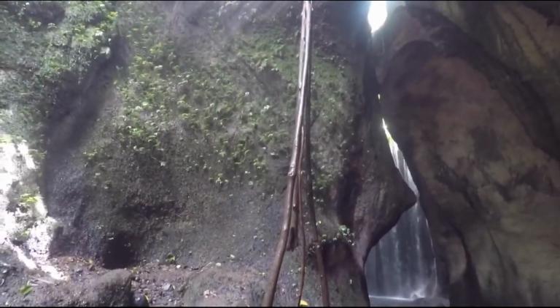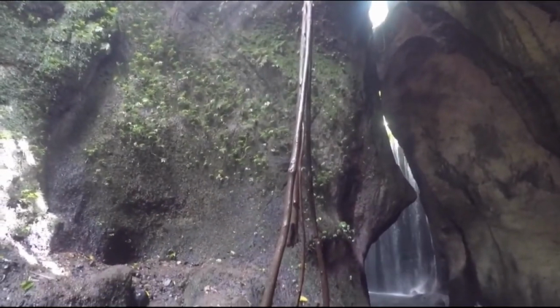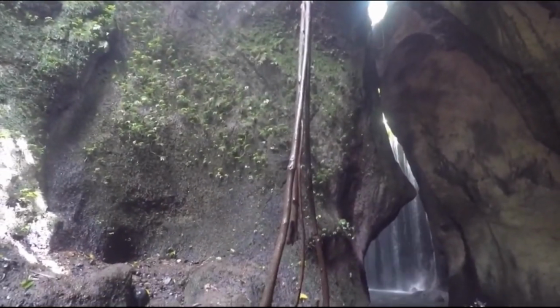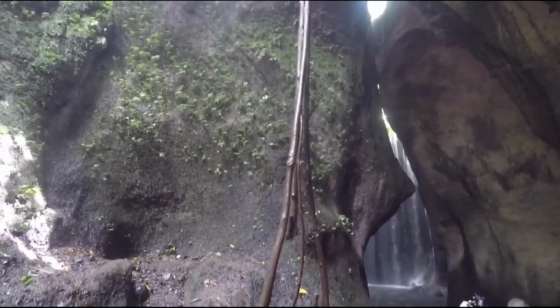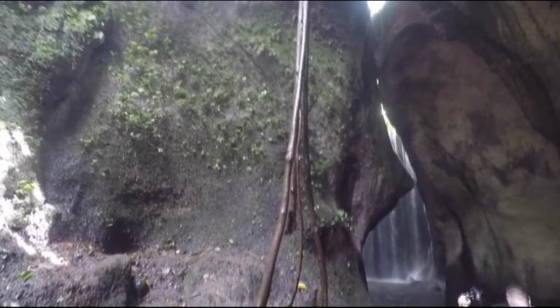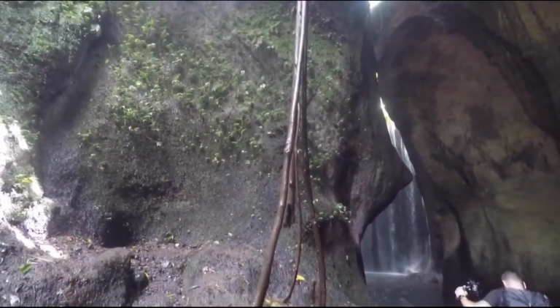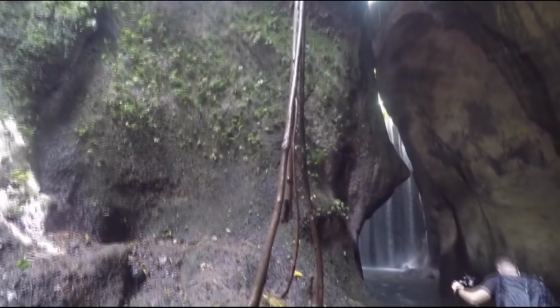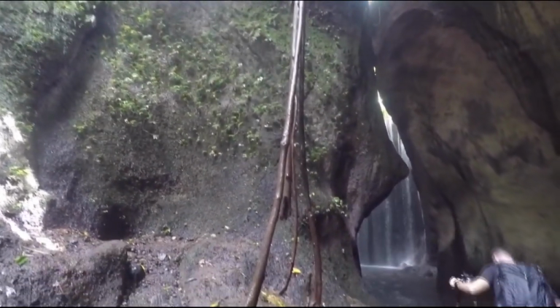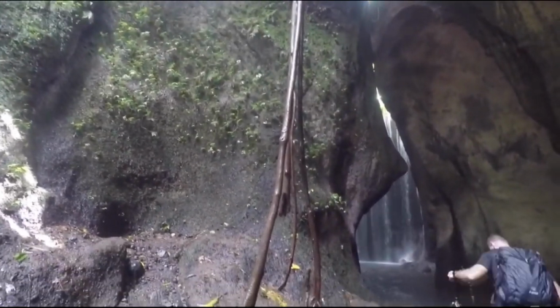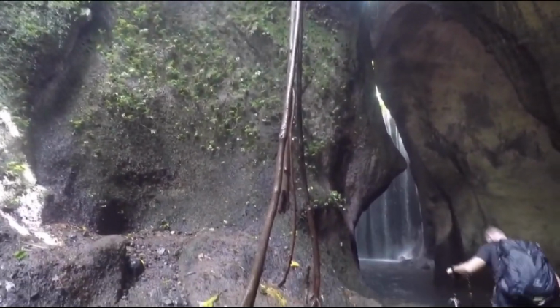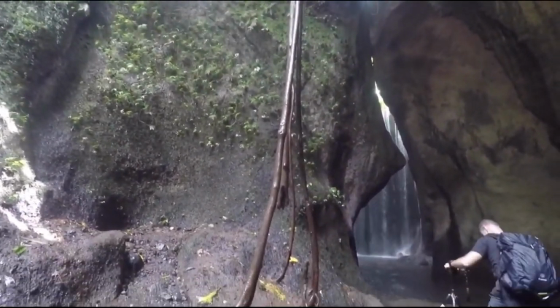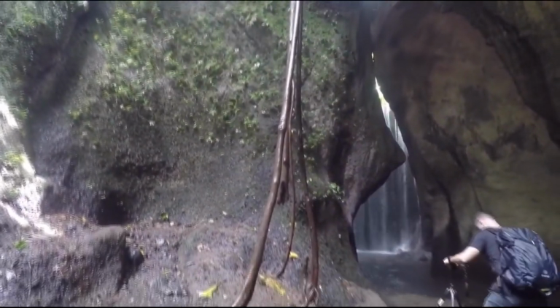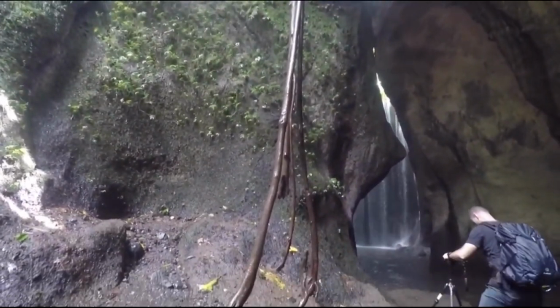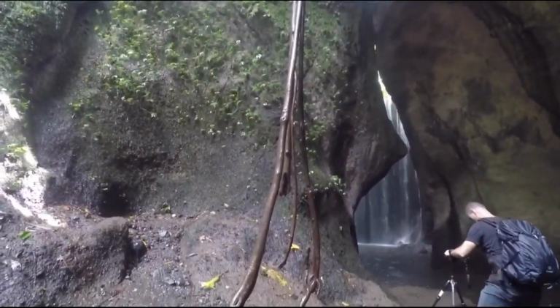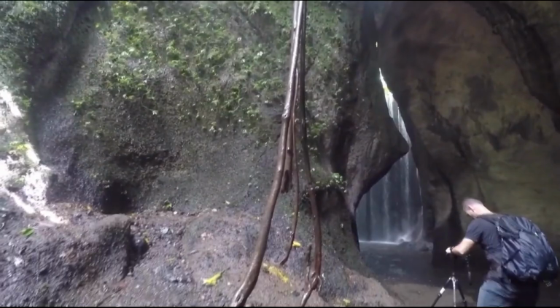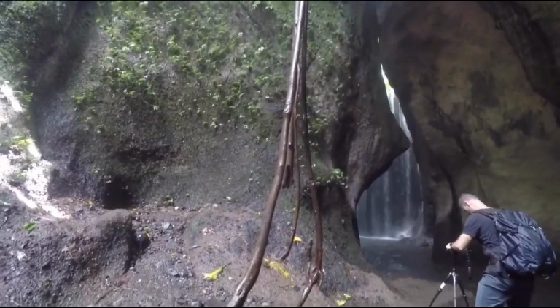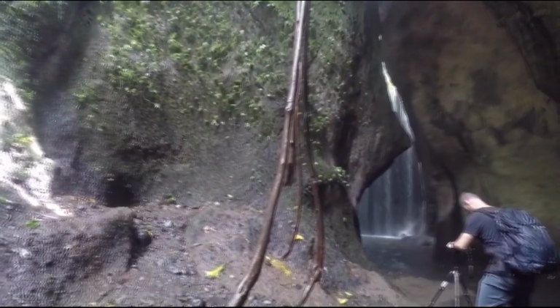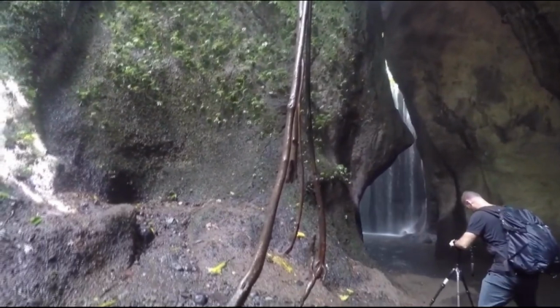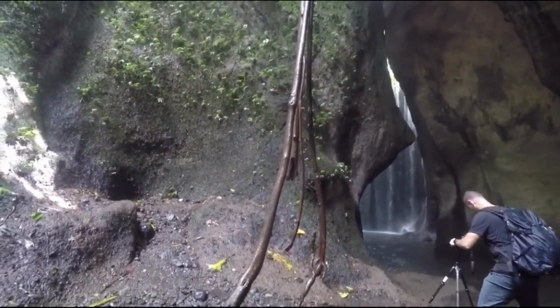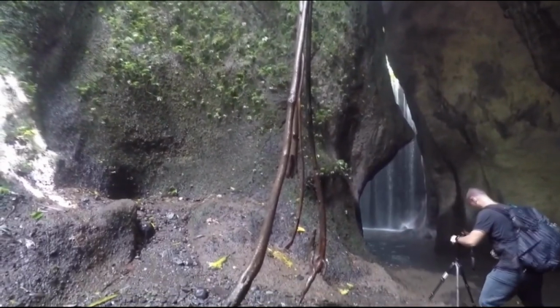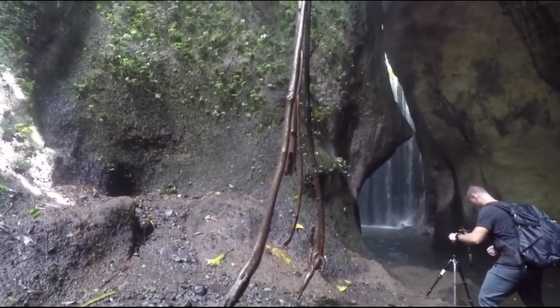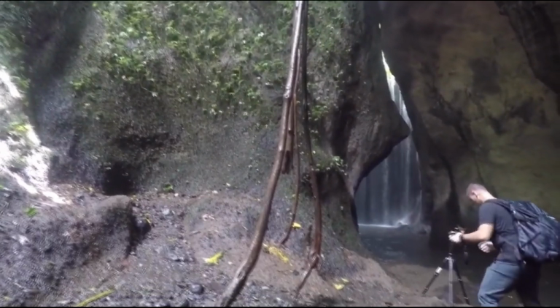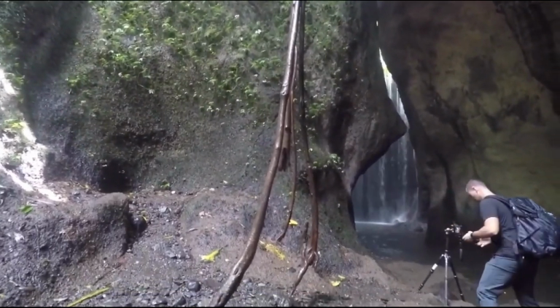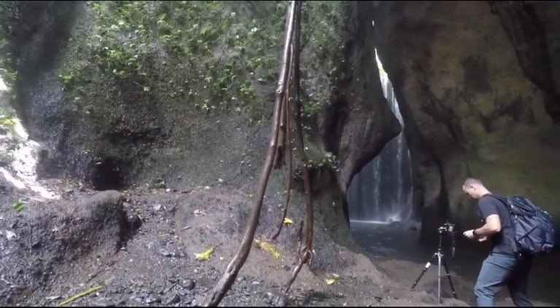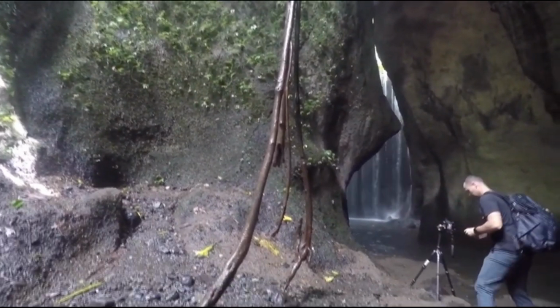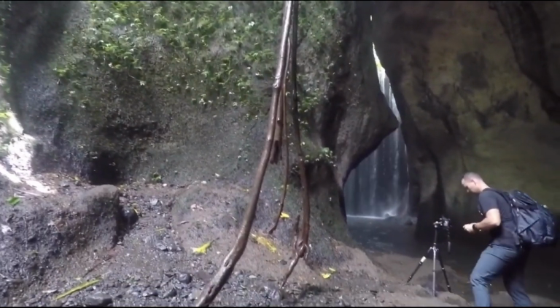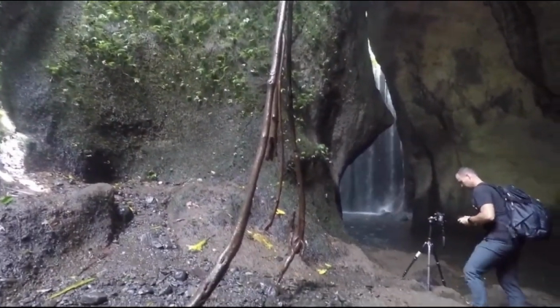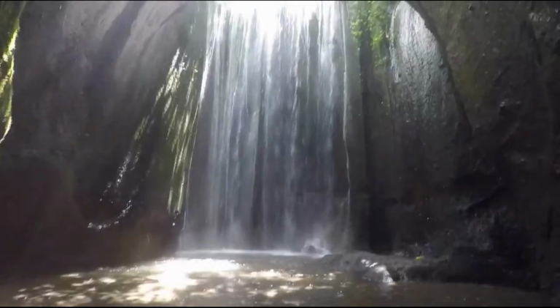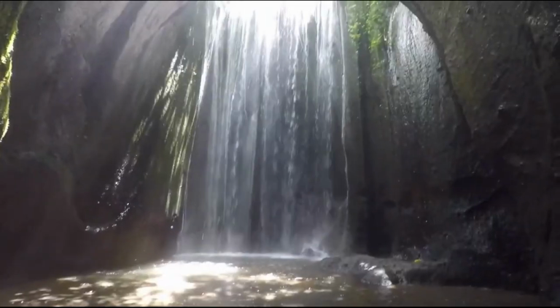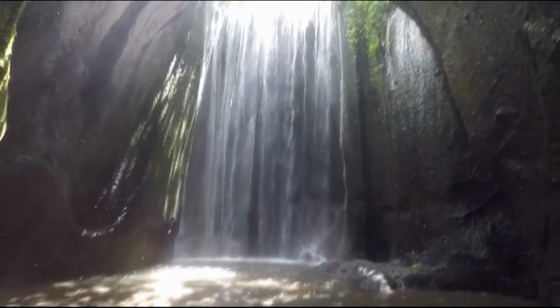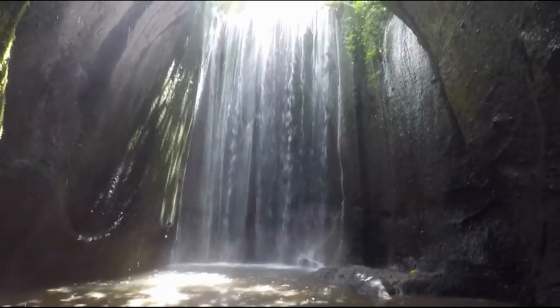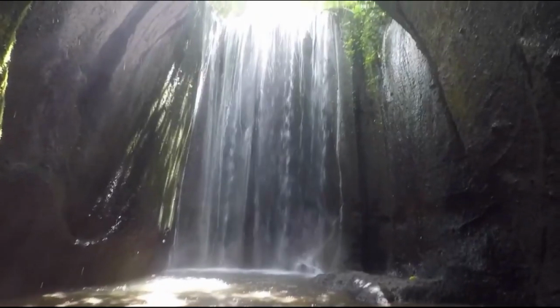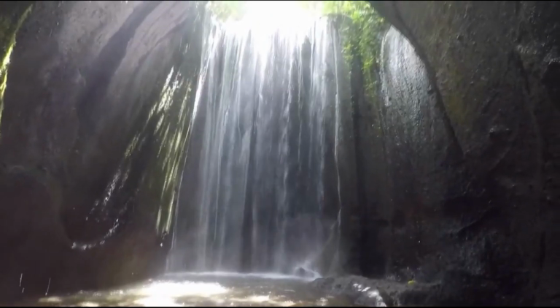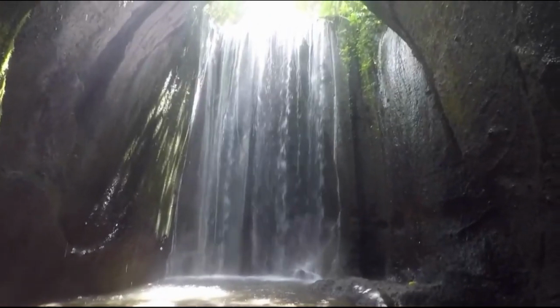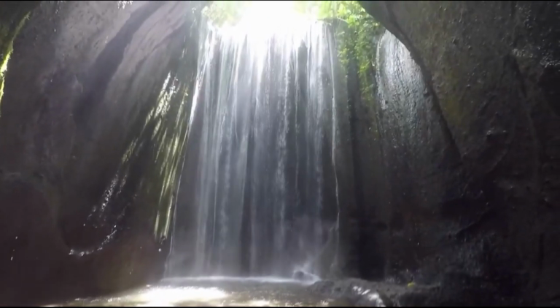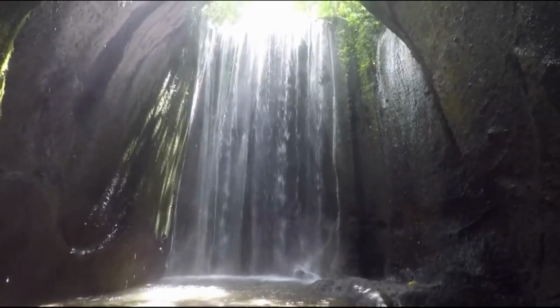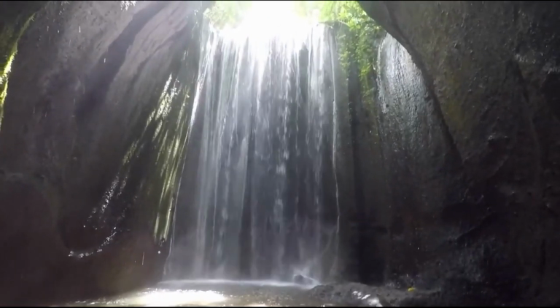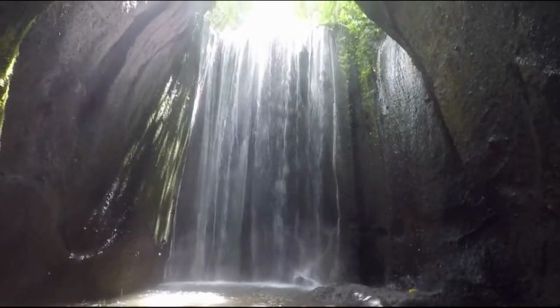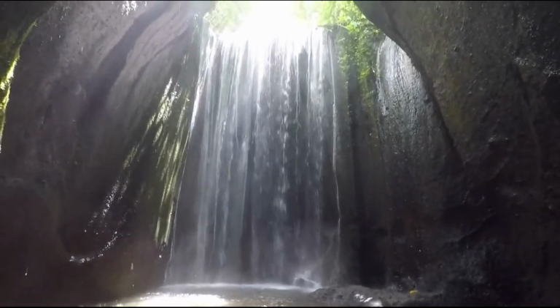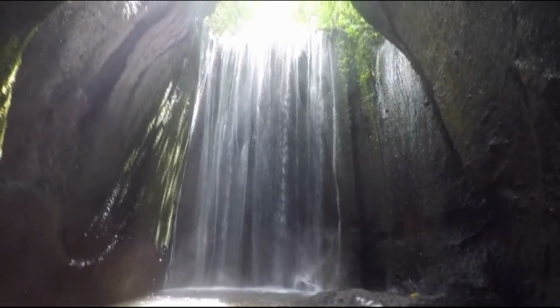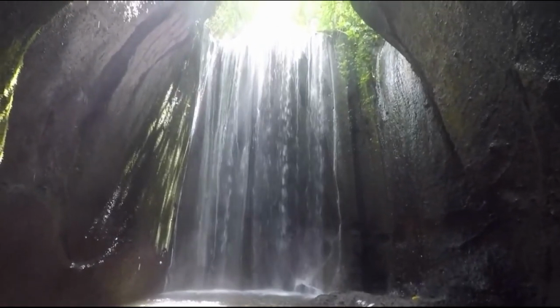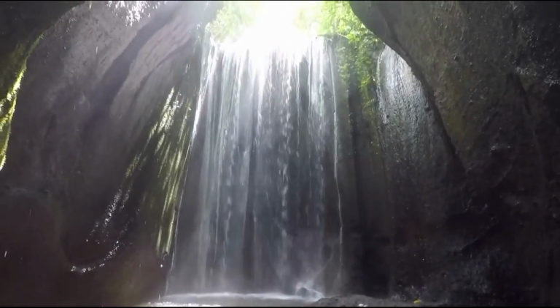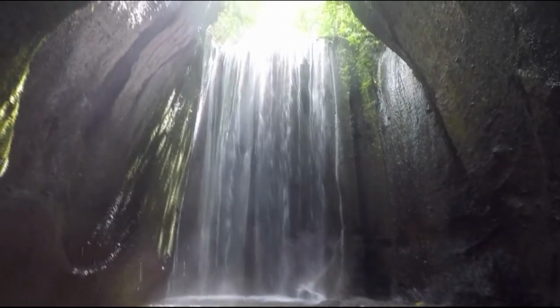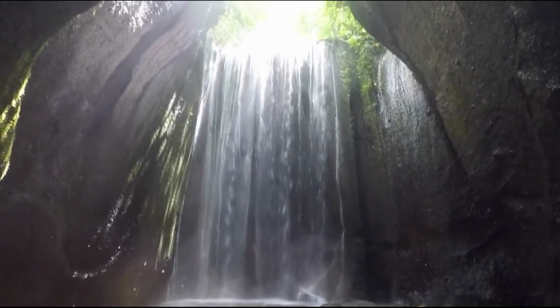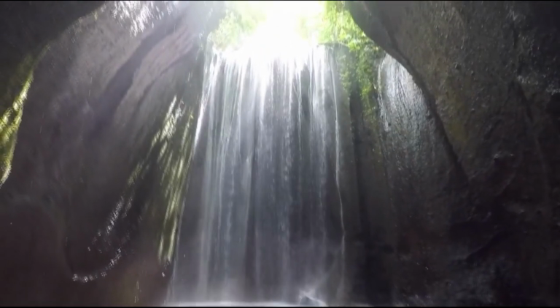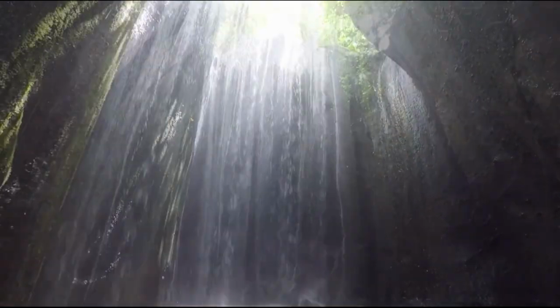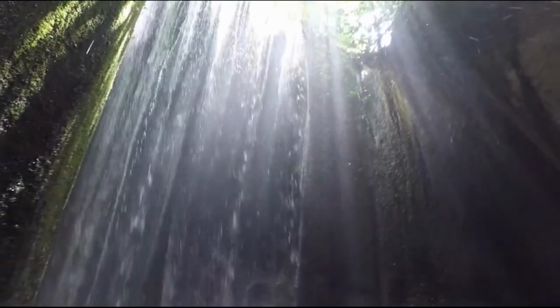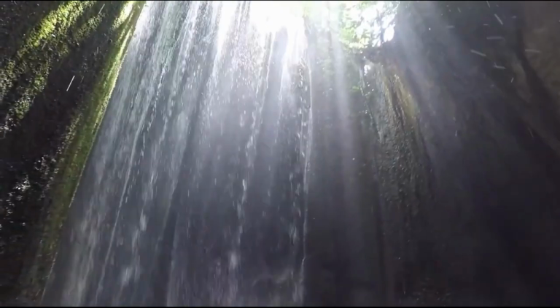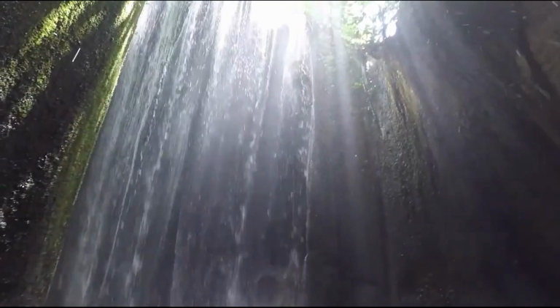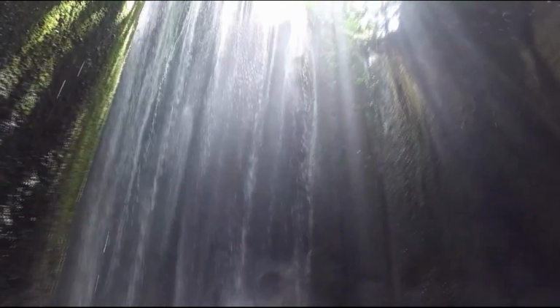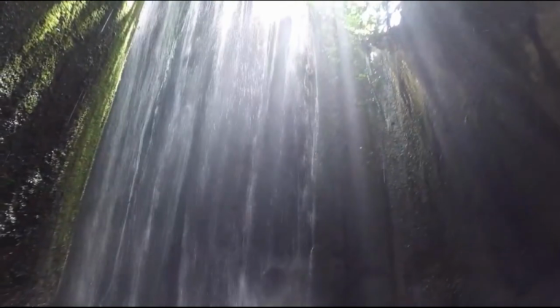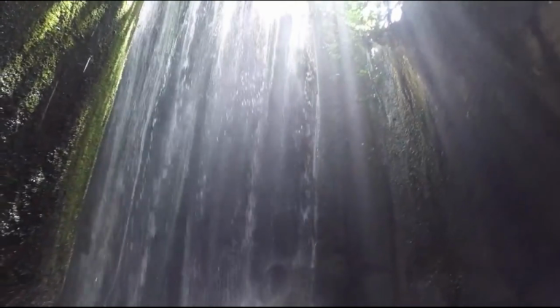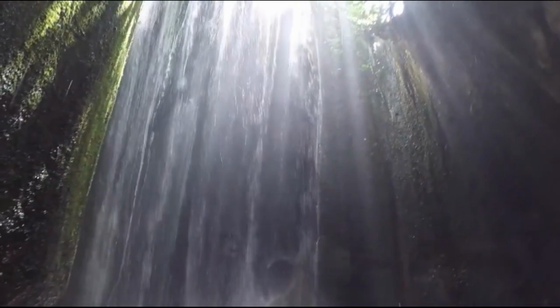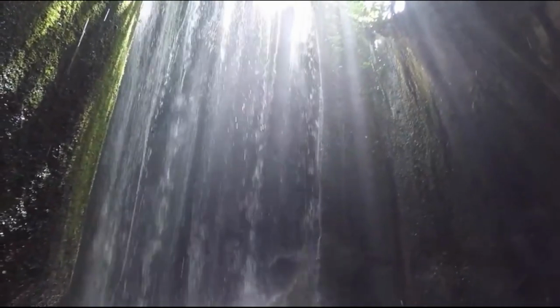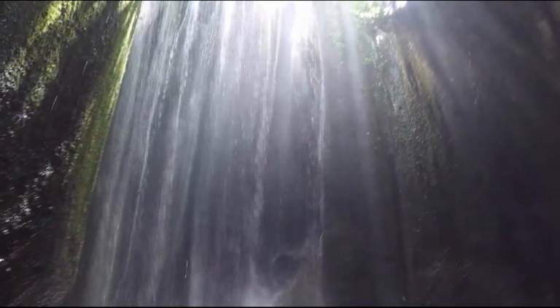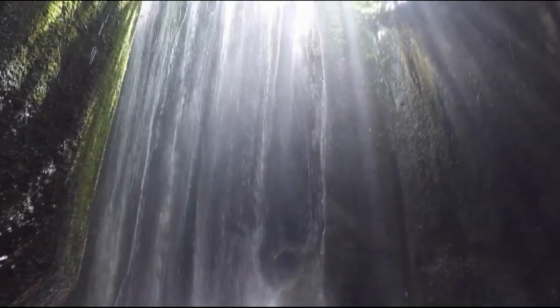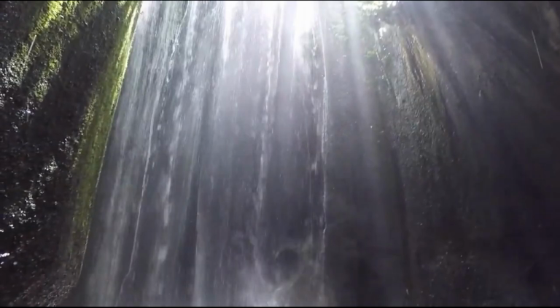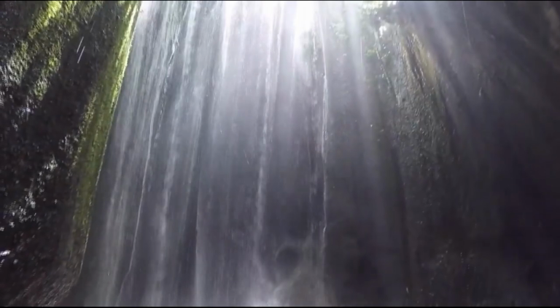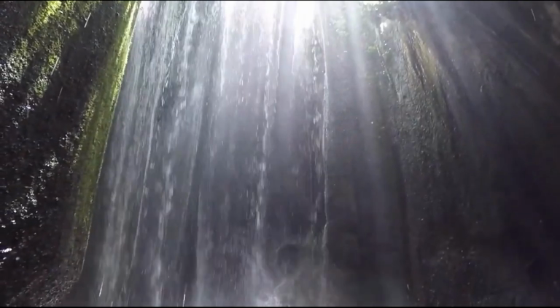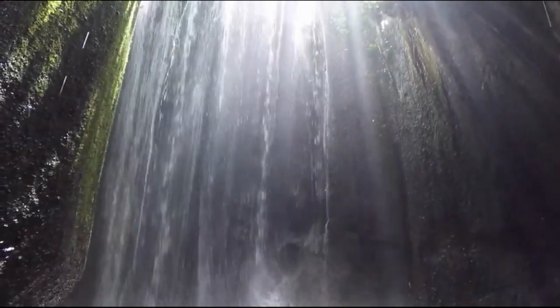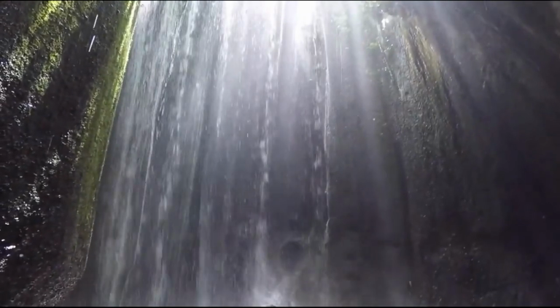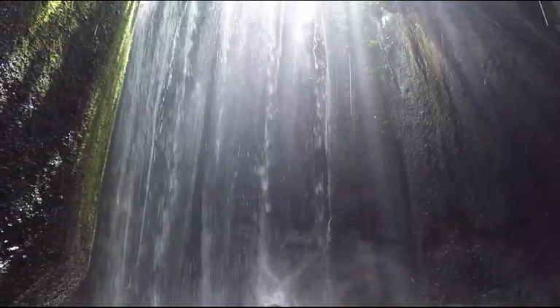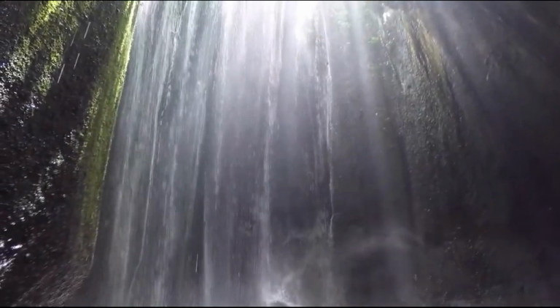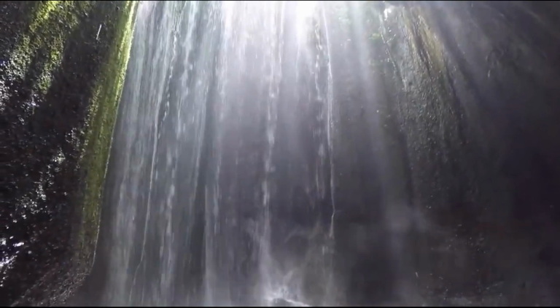Our next stop is Tukad Sipung Waterfall, a hidden gem tucked away in a cave that offers stunning views of cascading waterfalls.